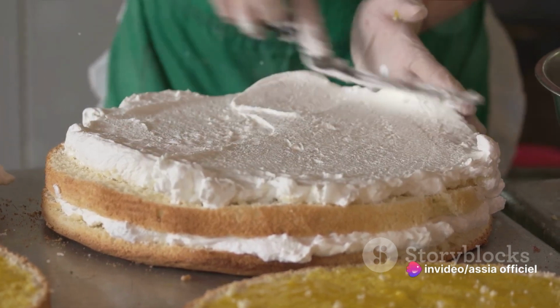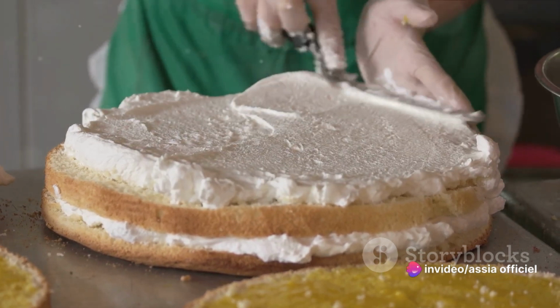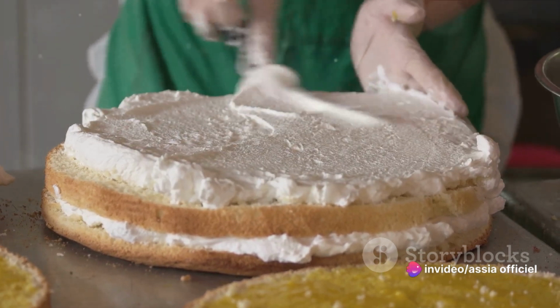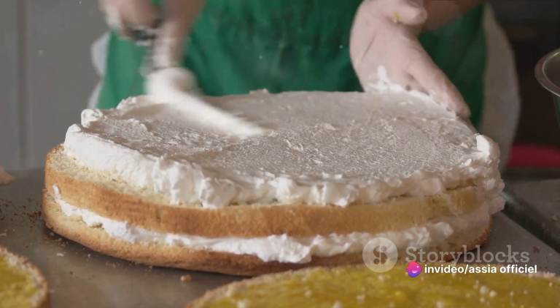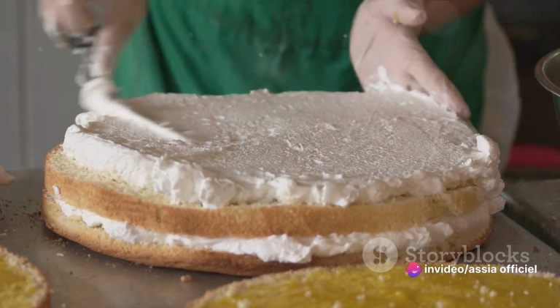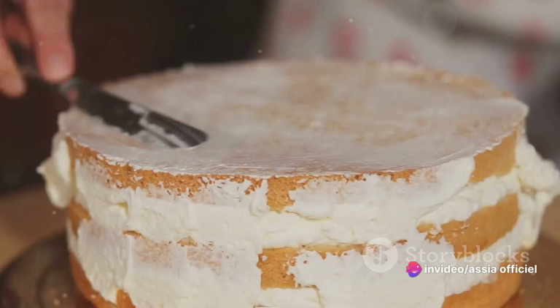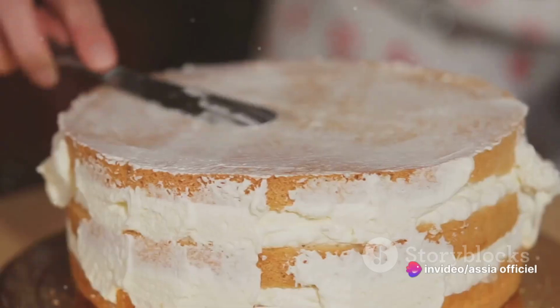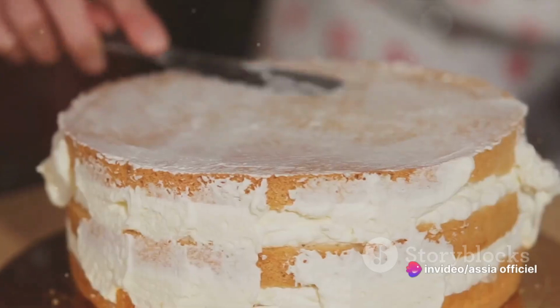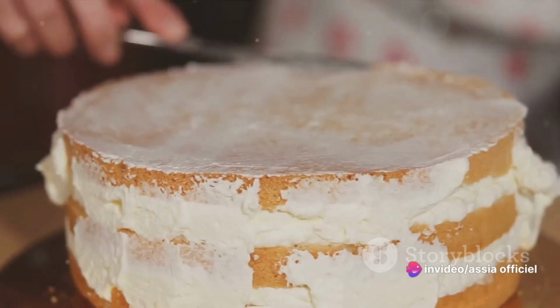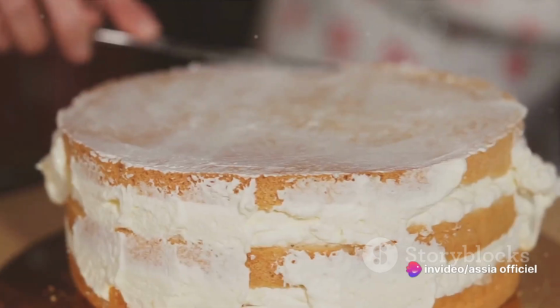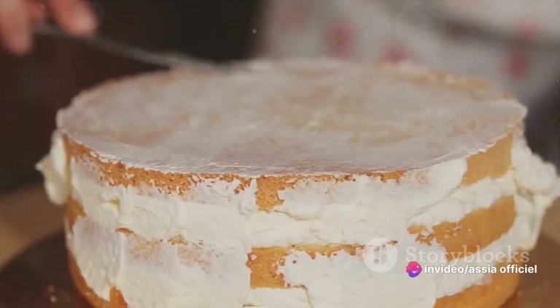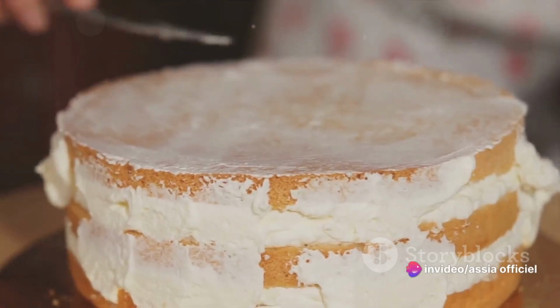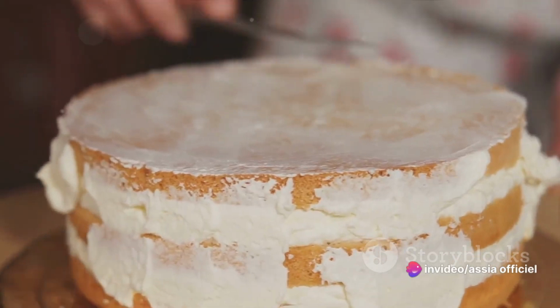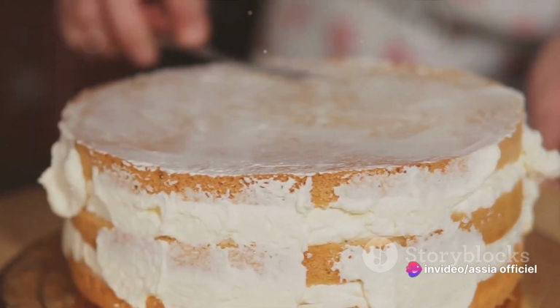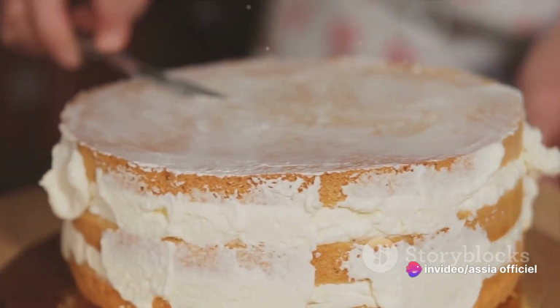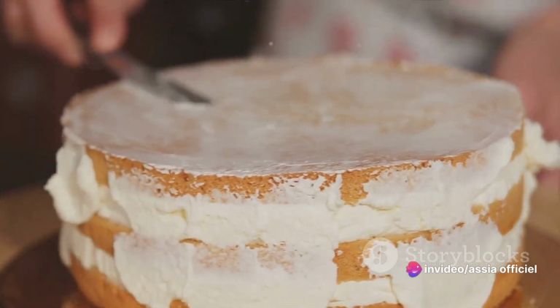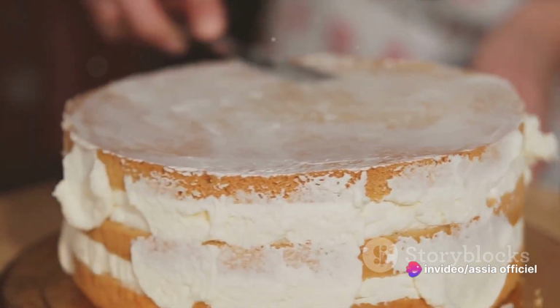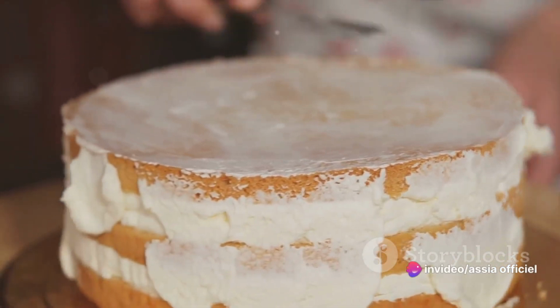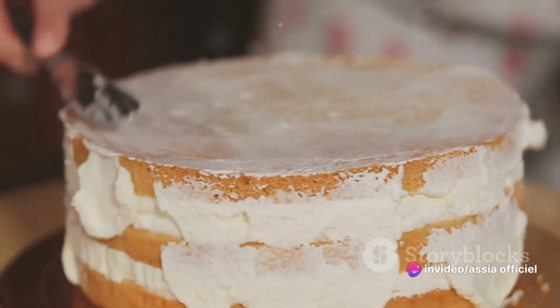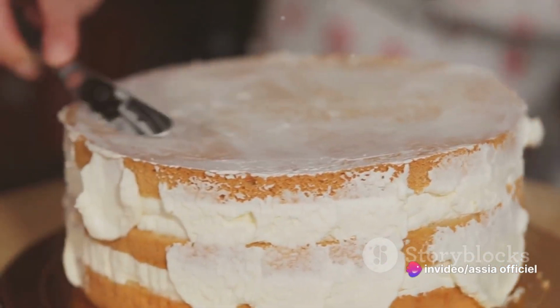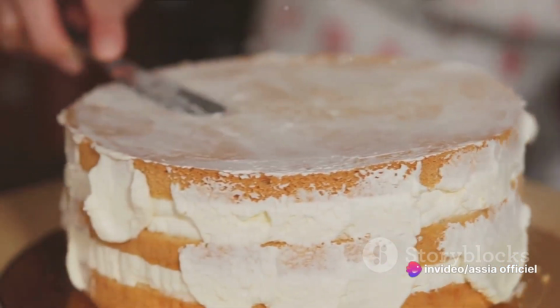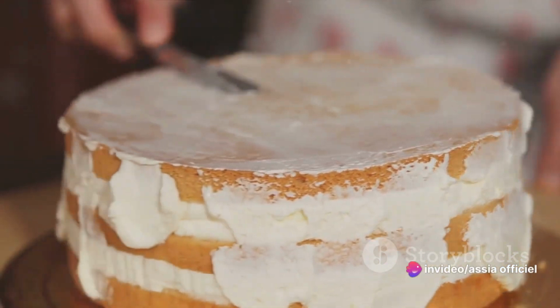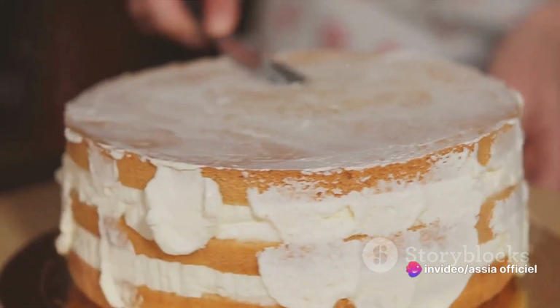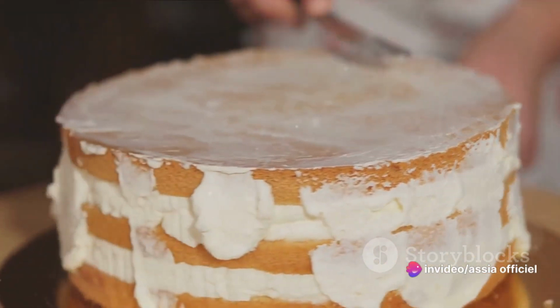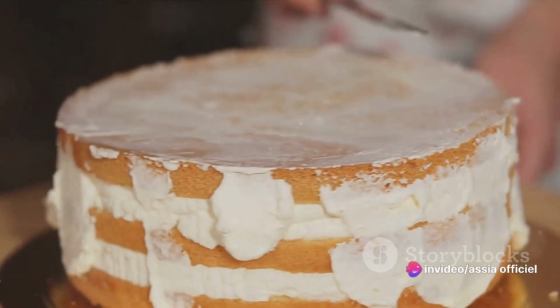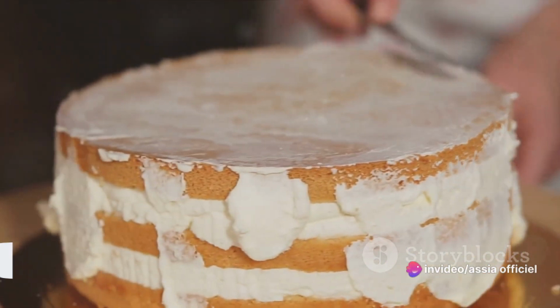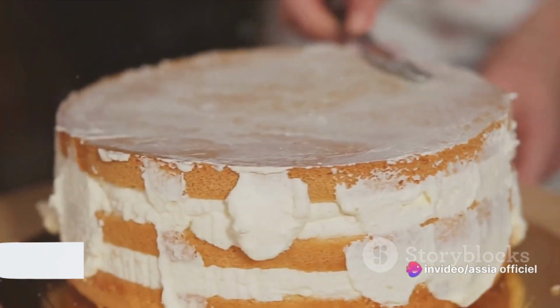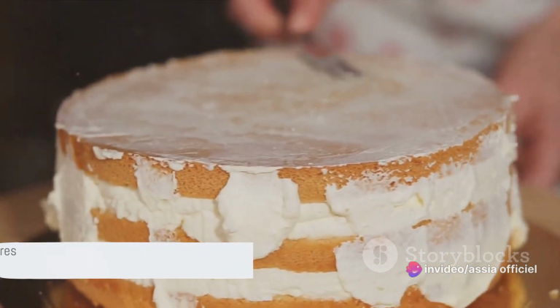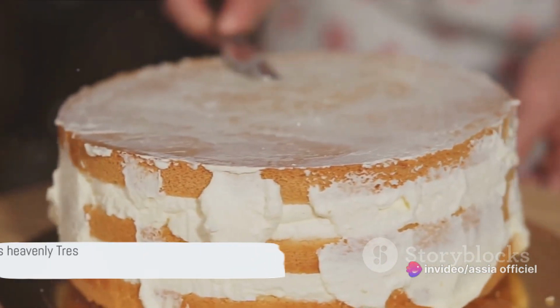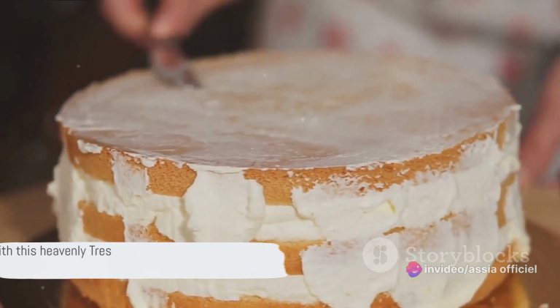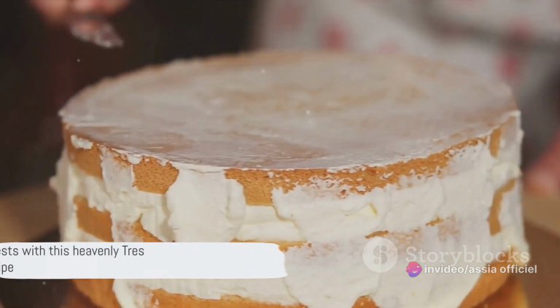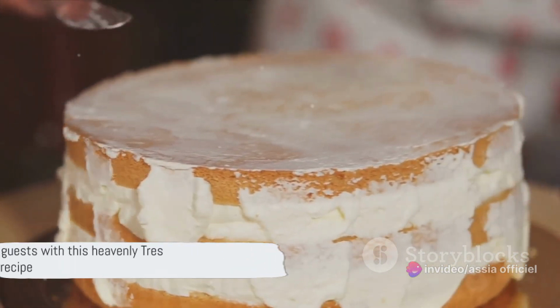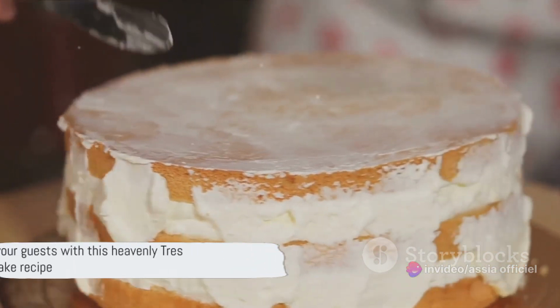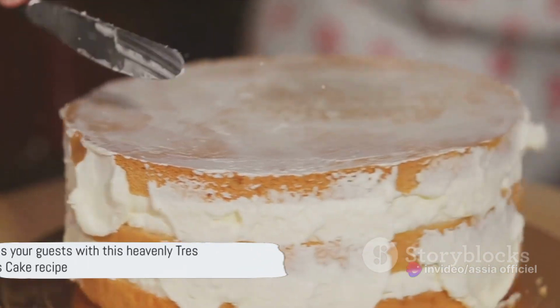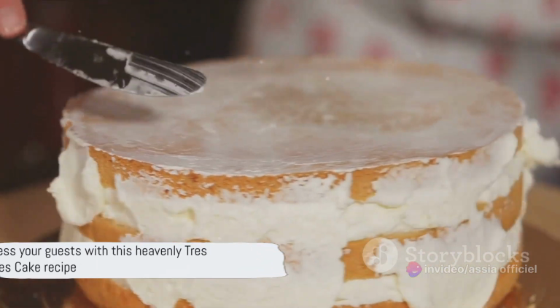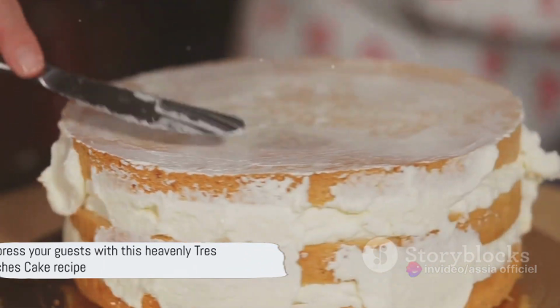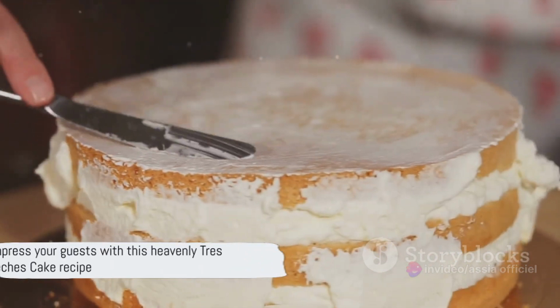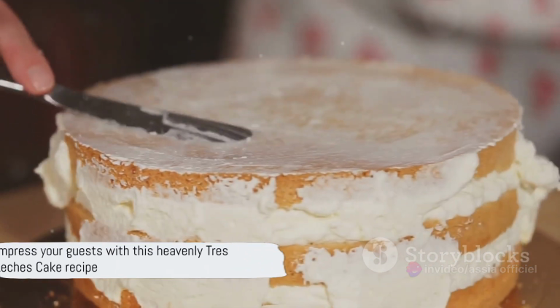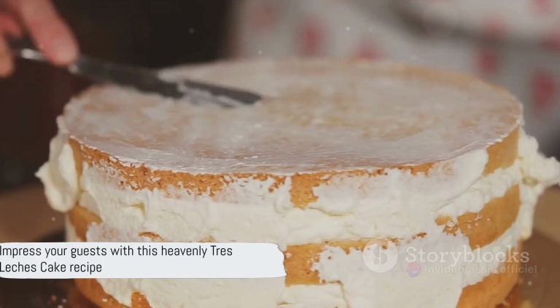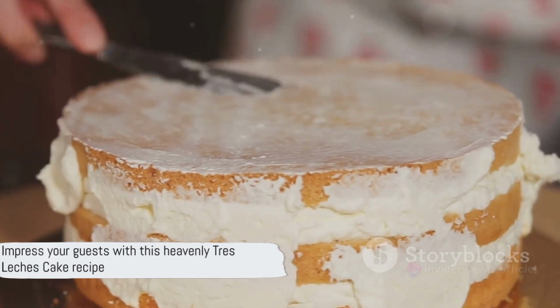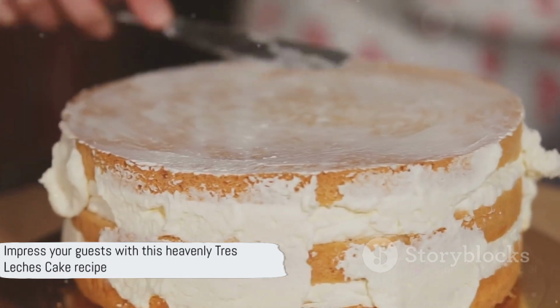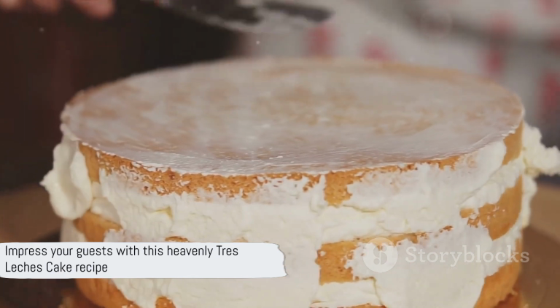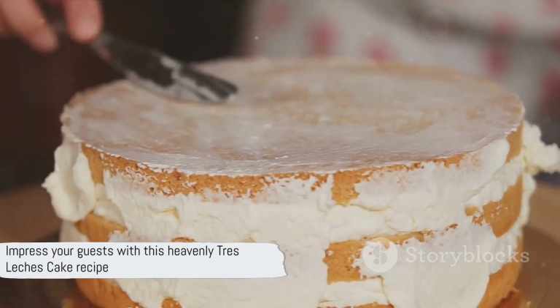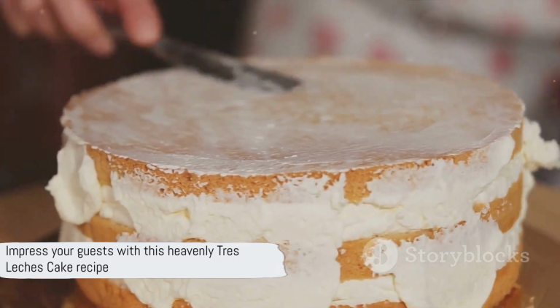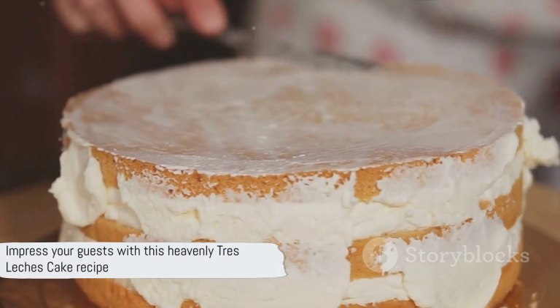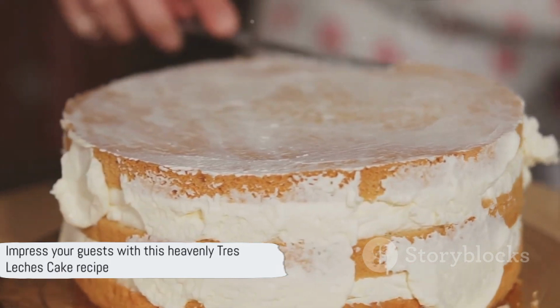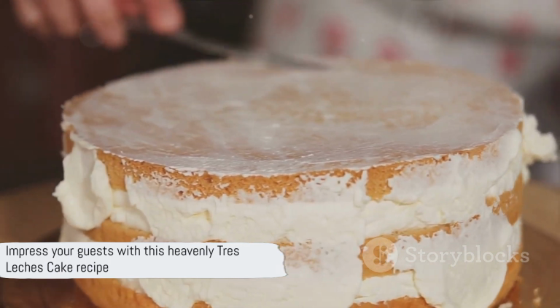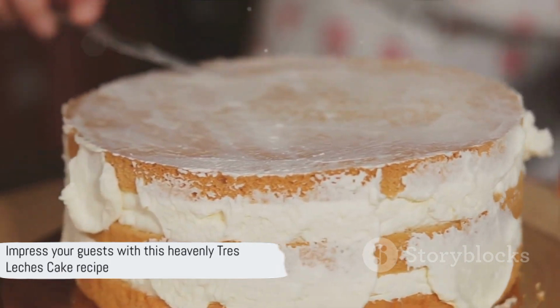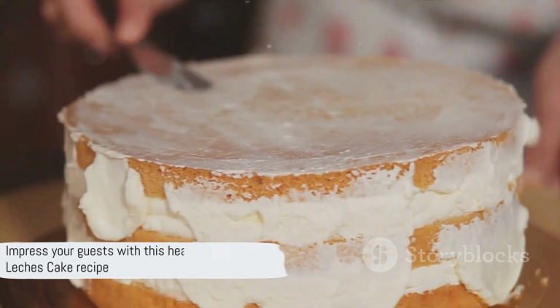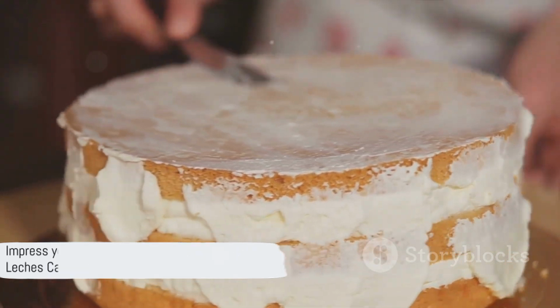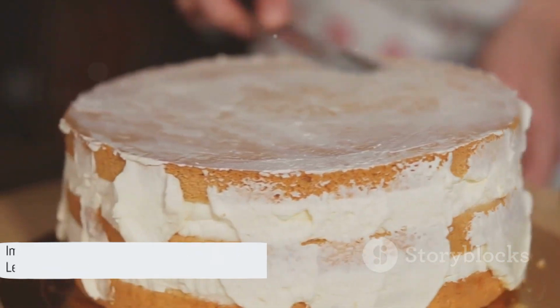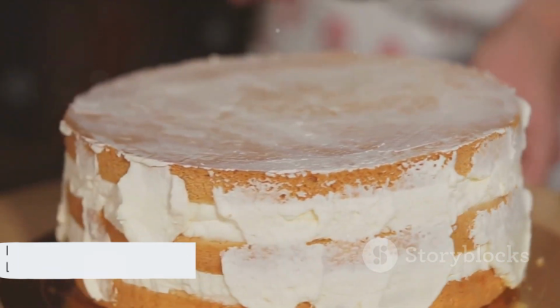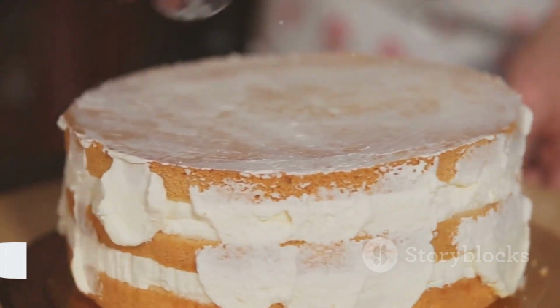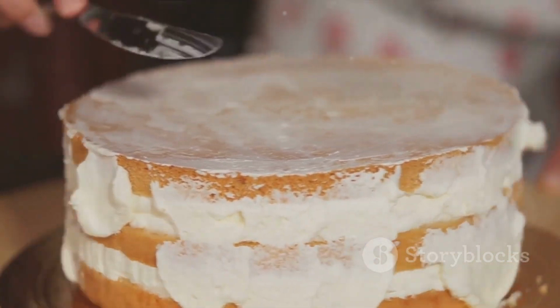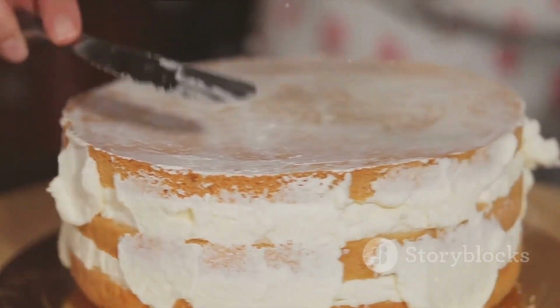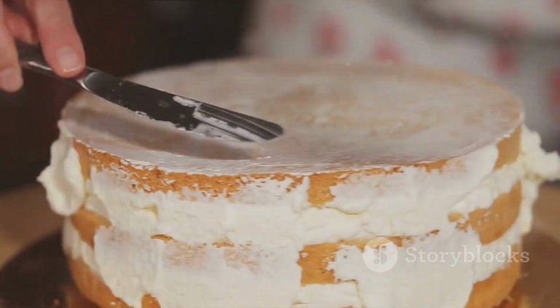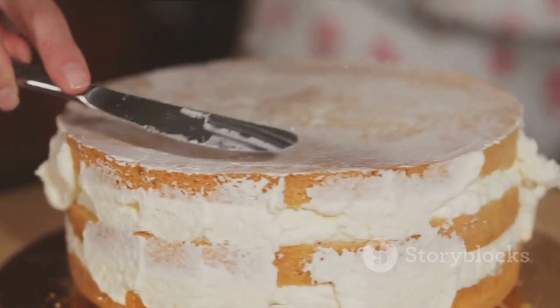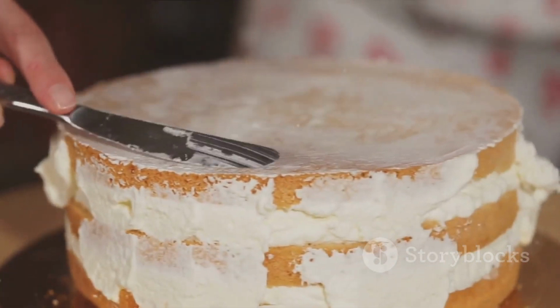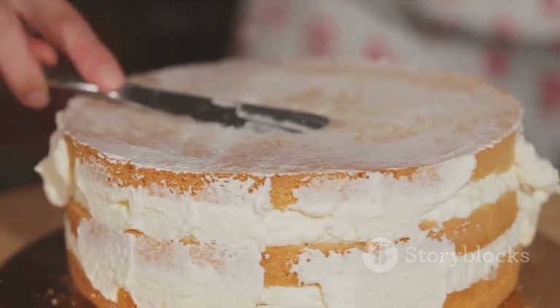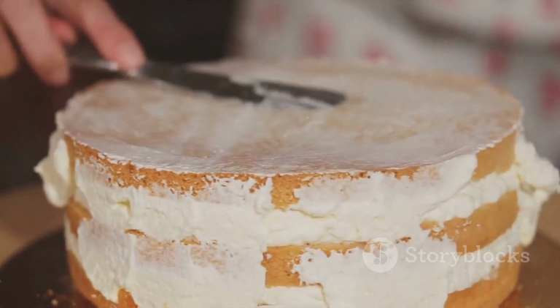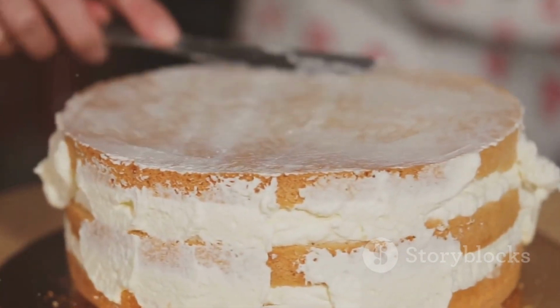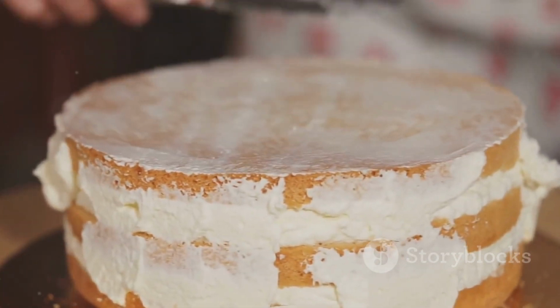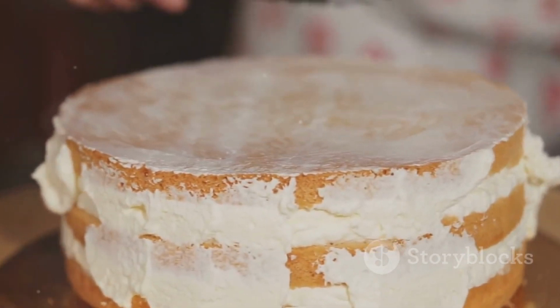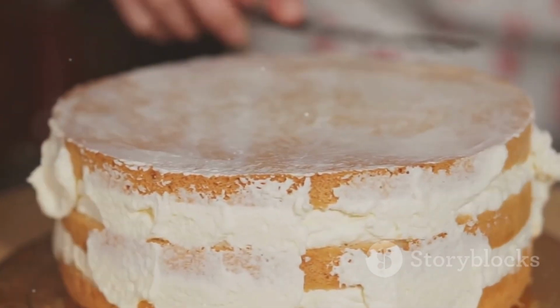You've just created a heavenly tres leches cake. It's a recipe that's as simple as it is delicious, and it's sure to impress at any gathering.